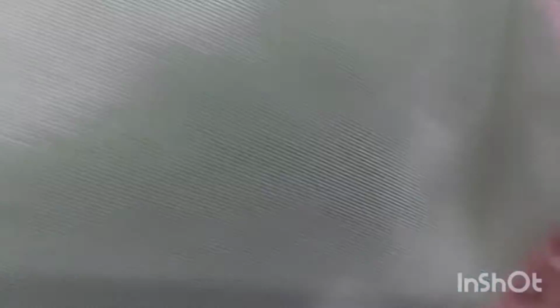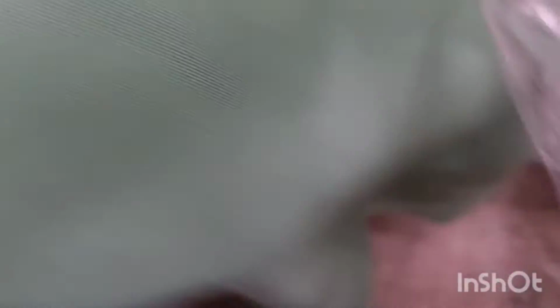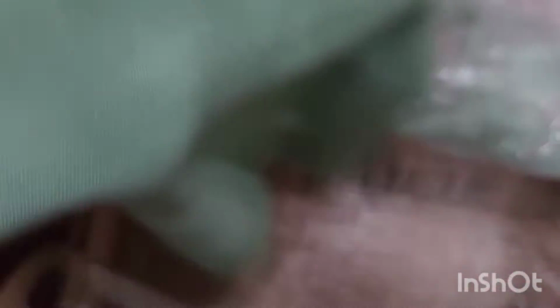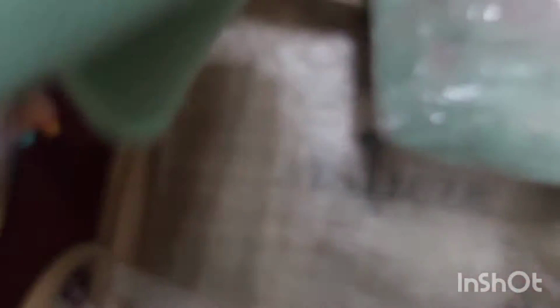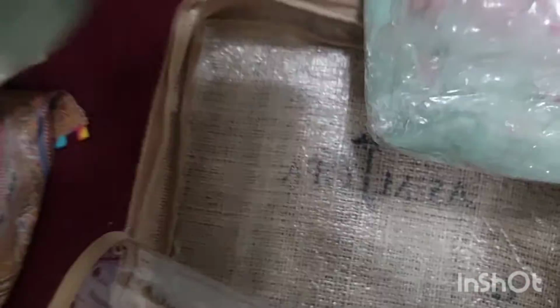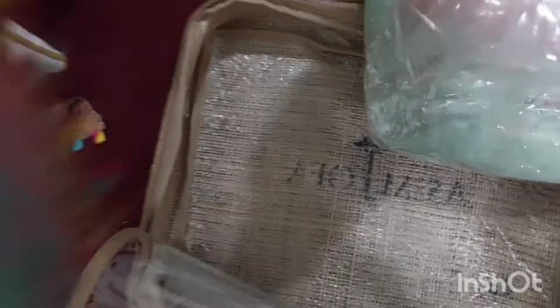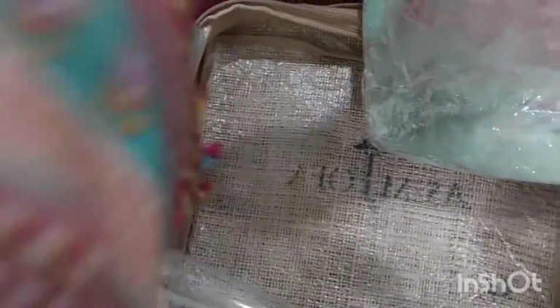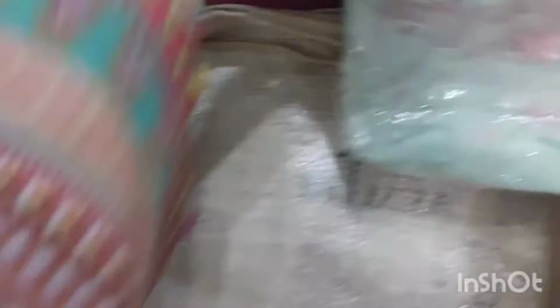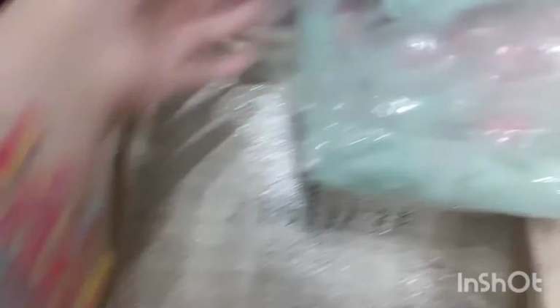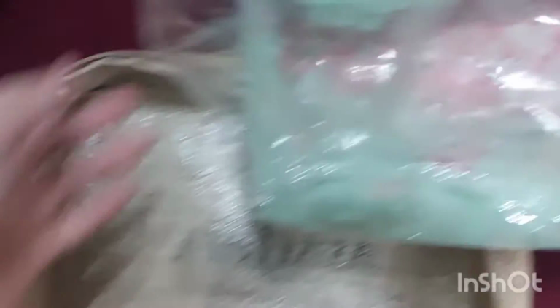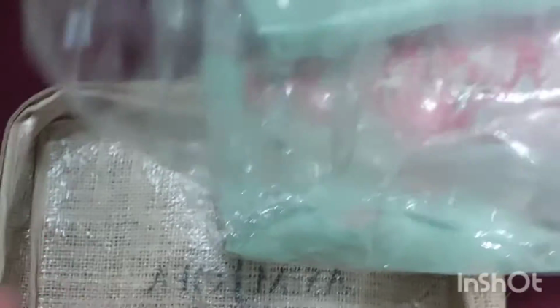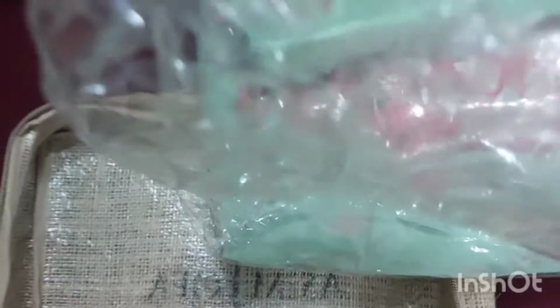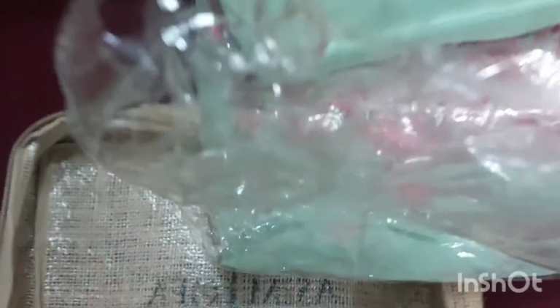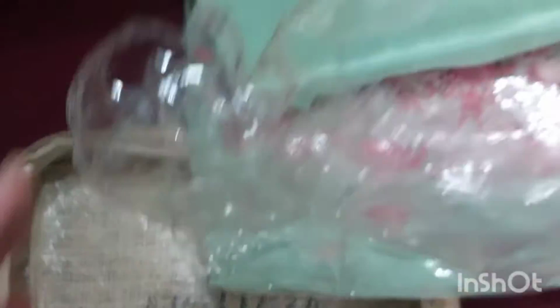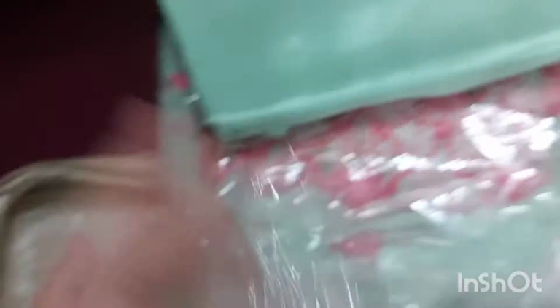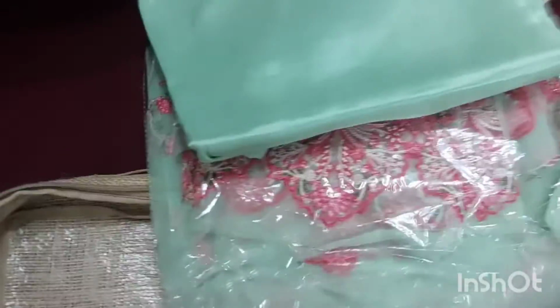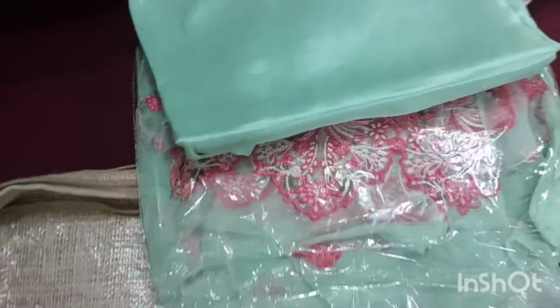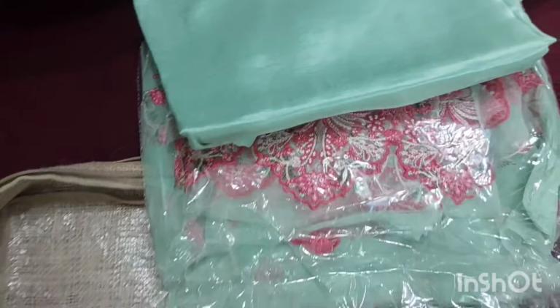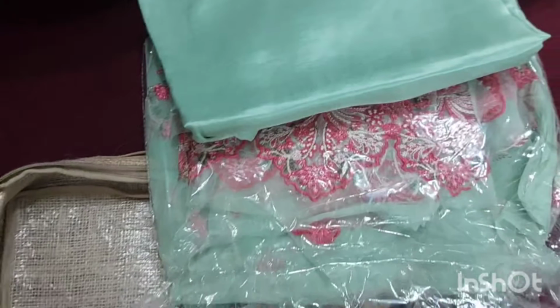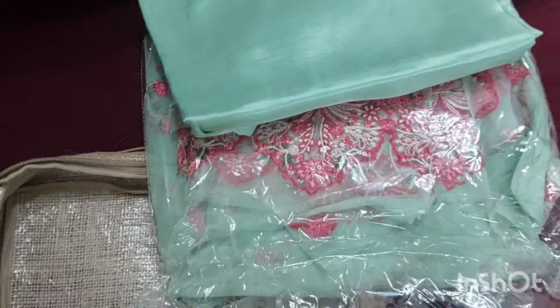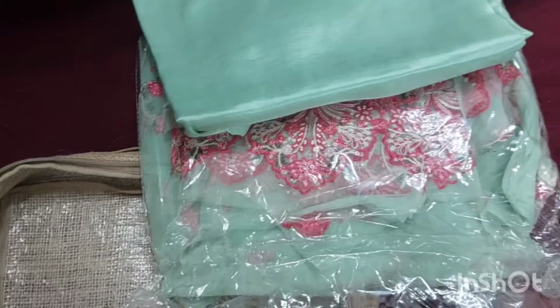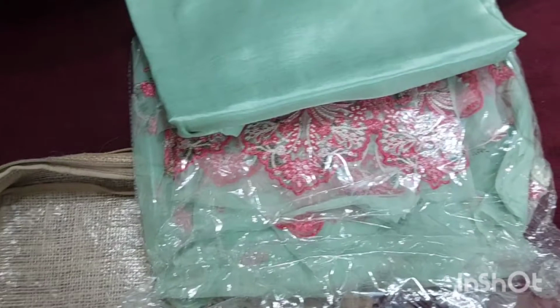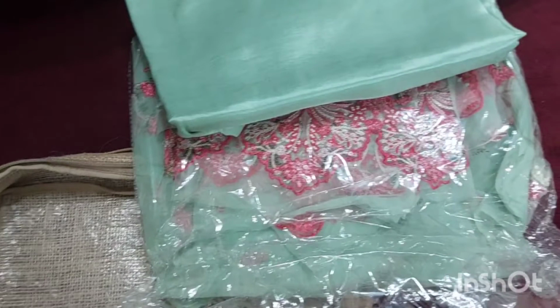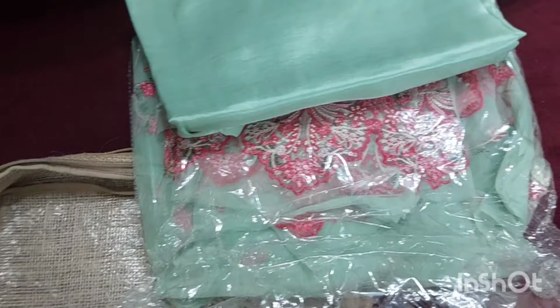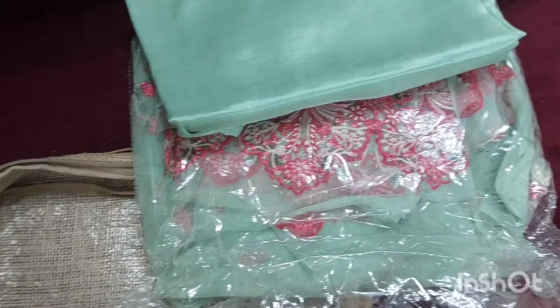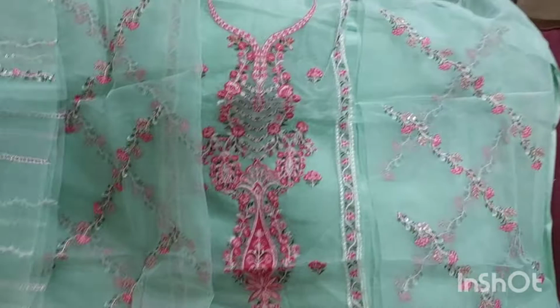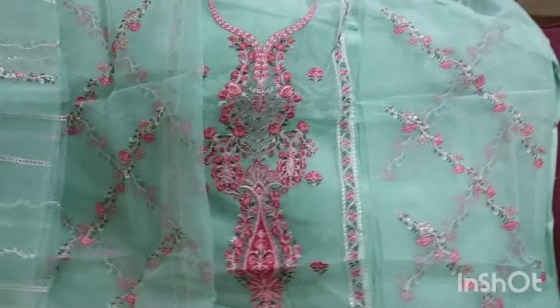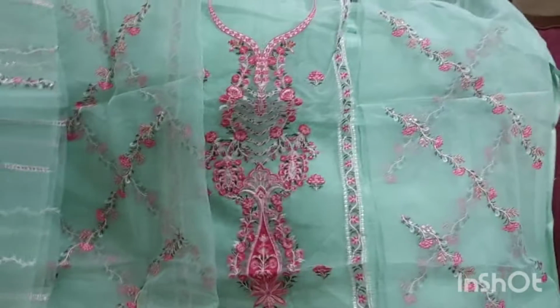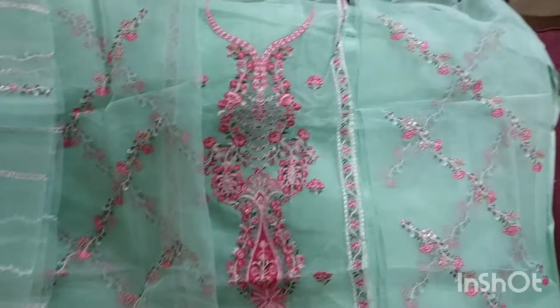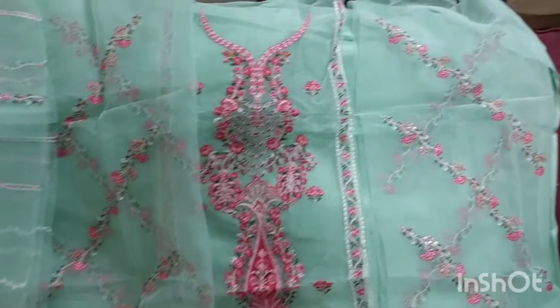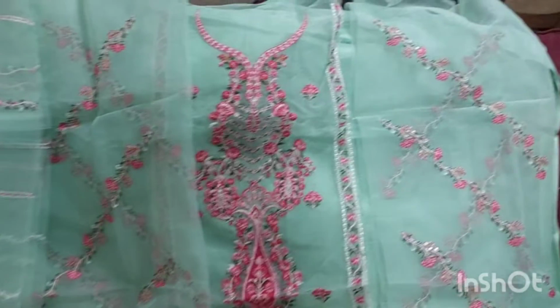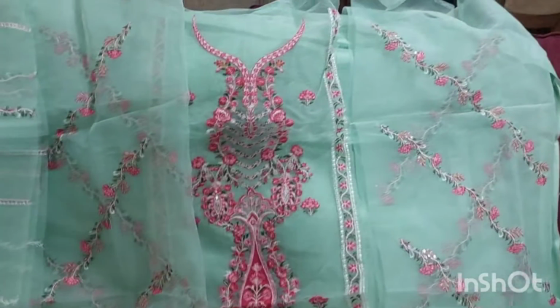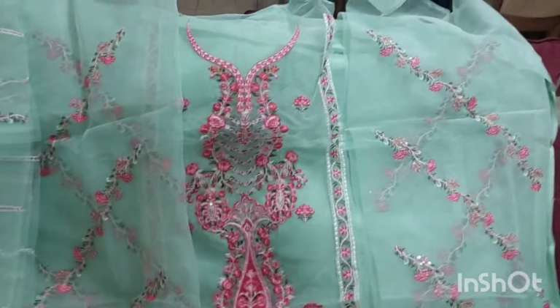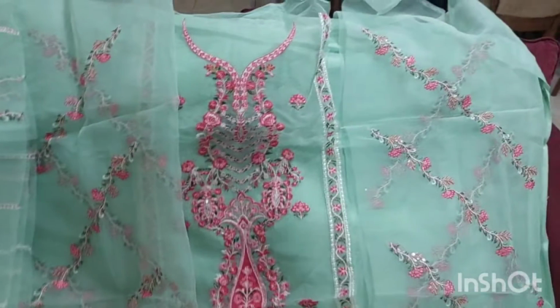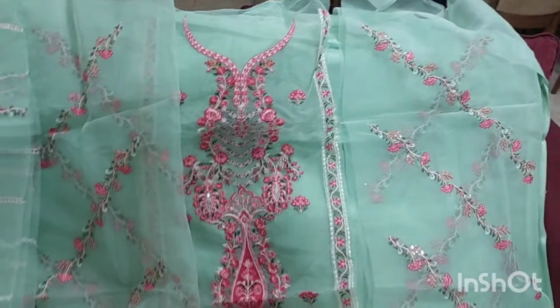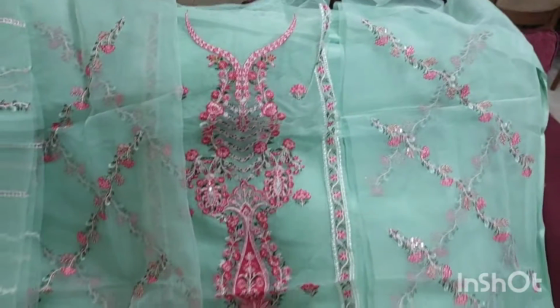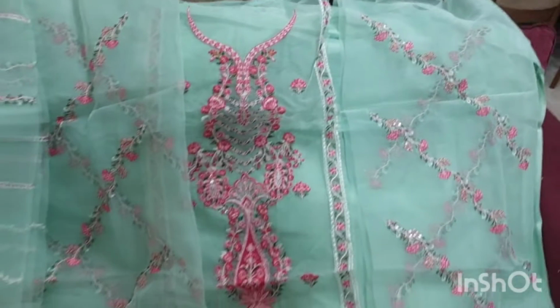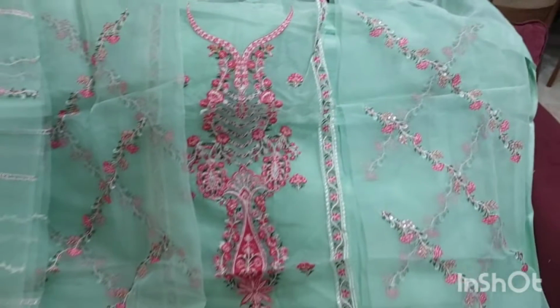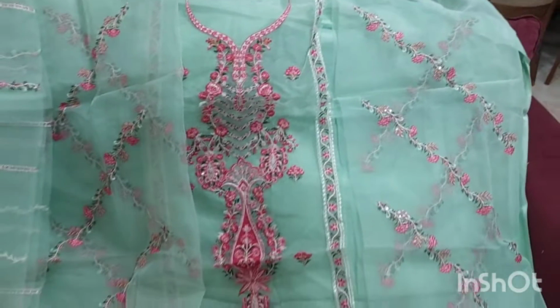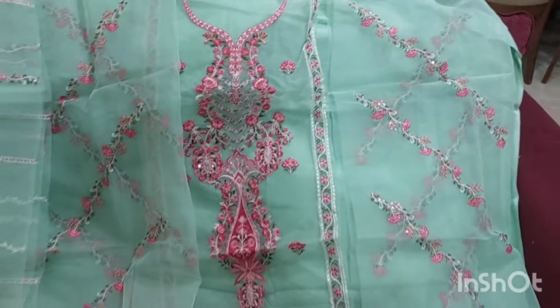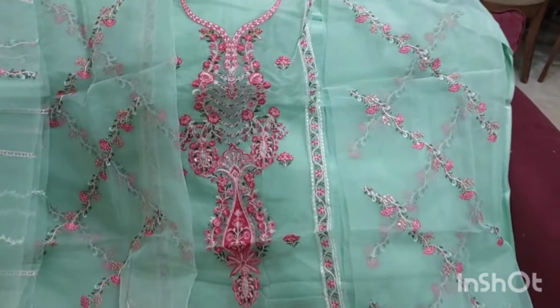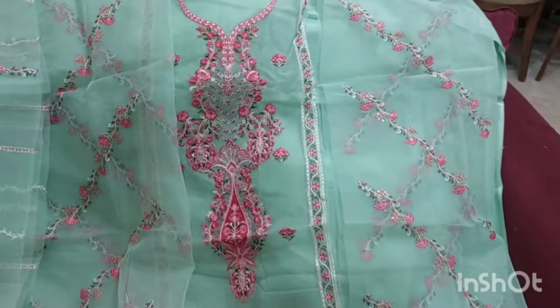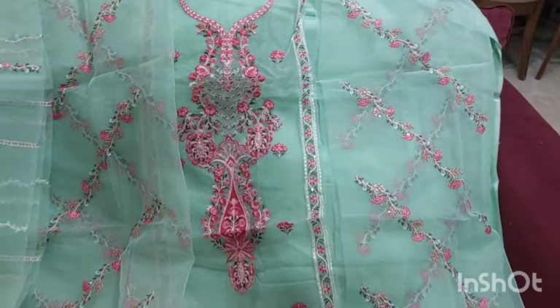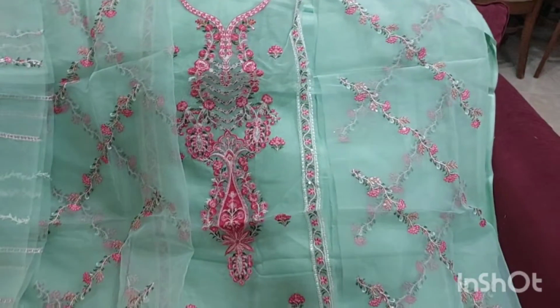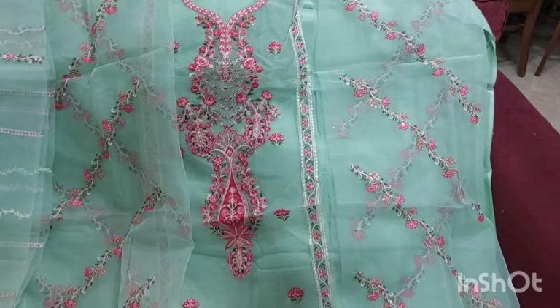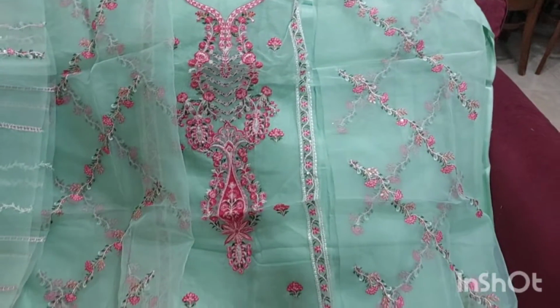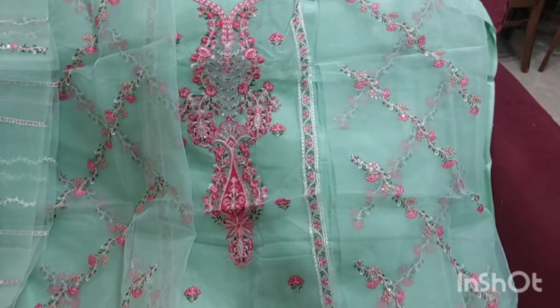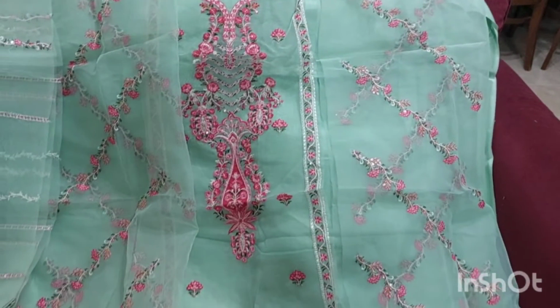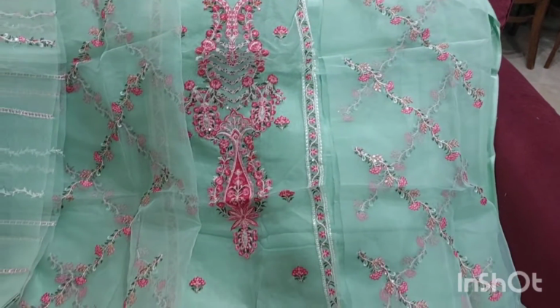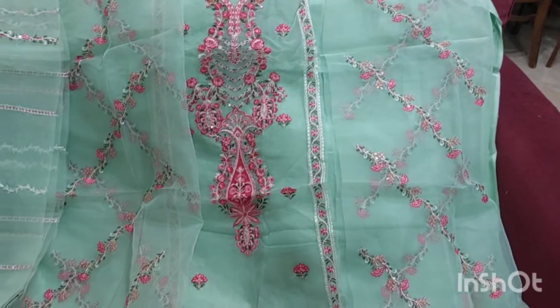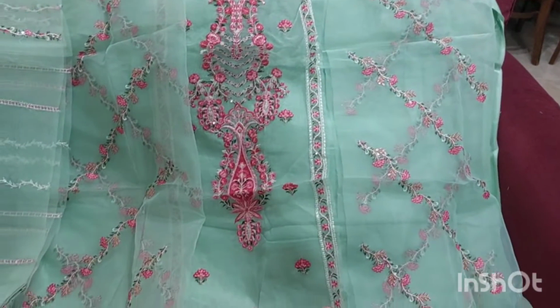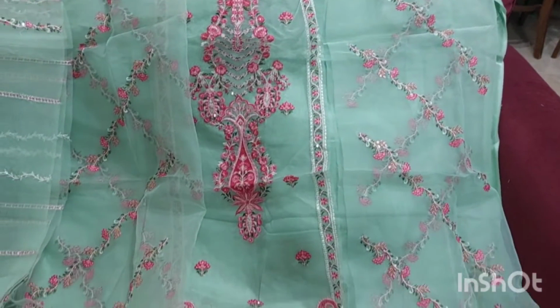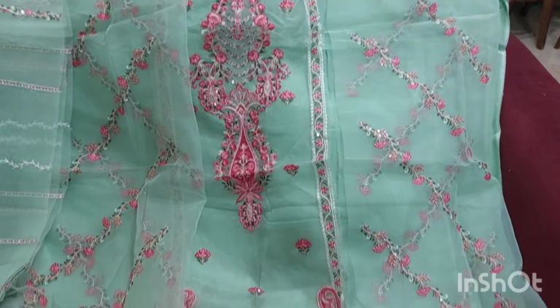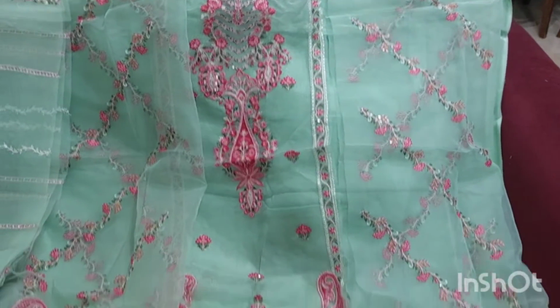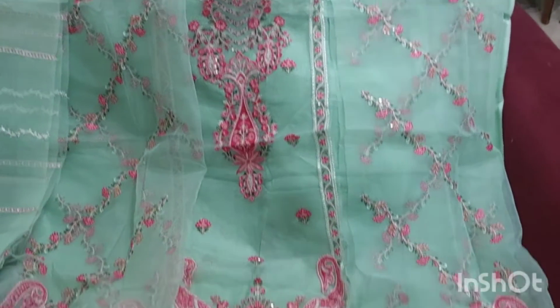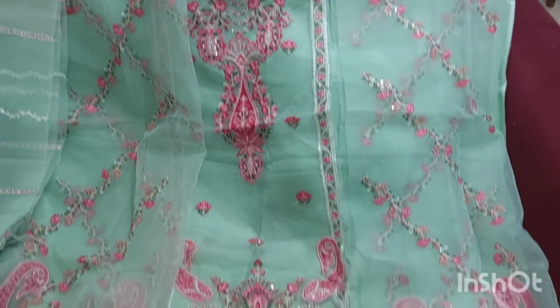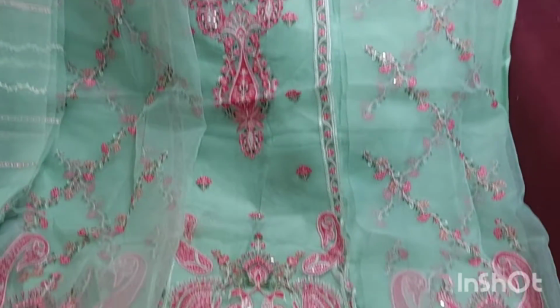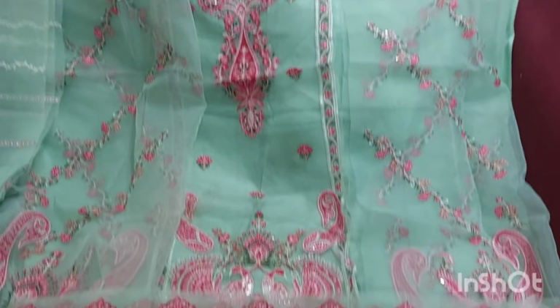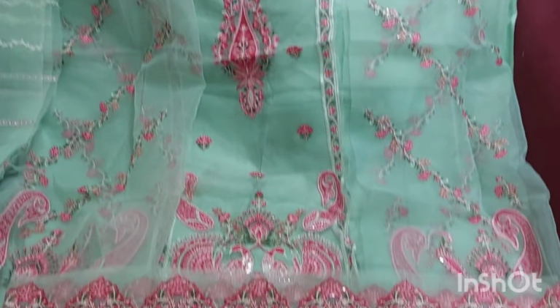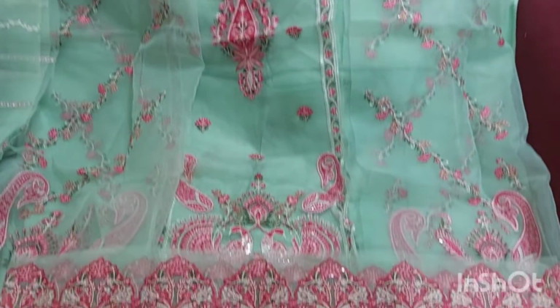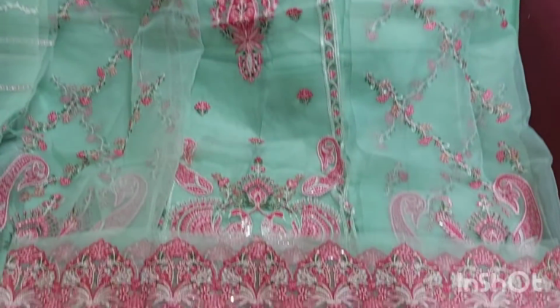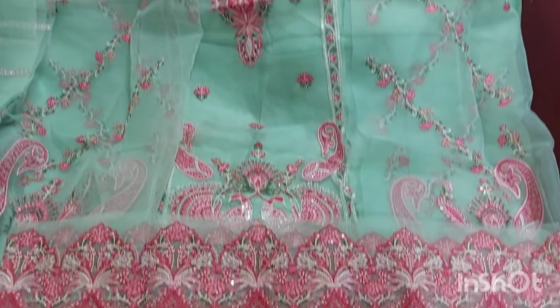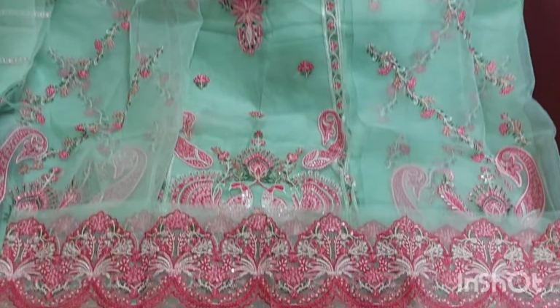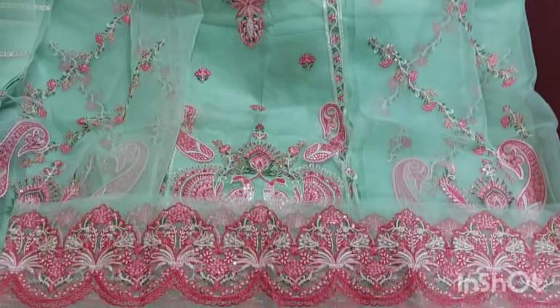It has a very heavy look, so it is a formal wear. This is the front look — it has 3 panels on the front.